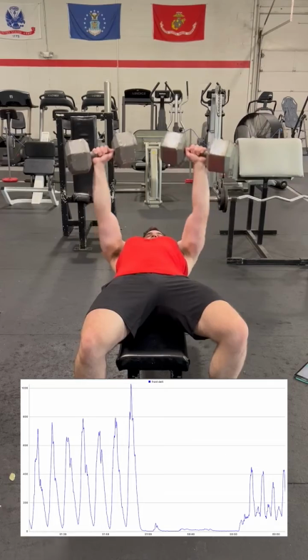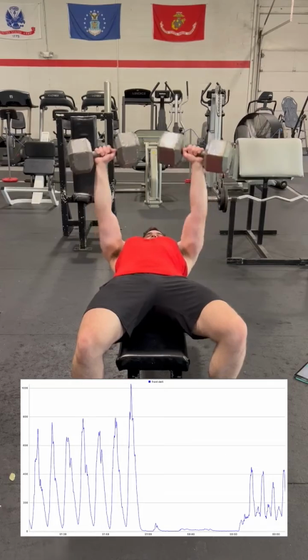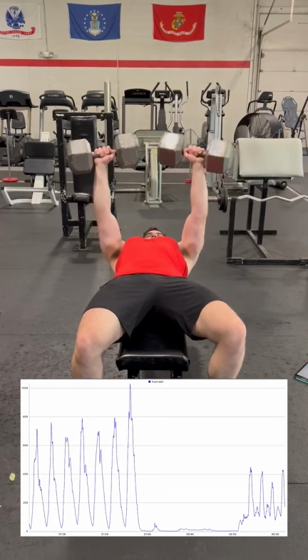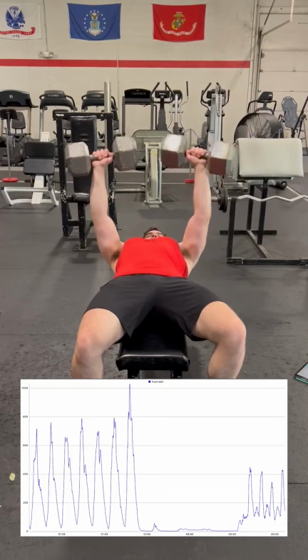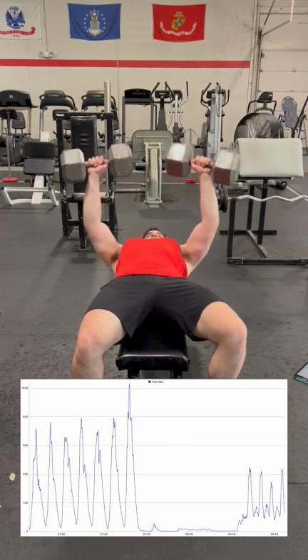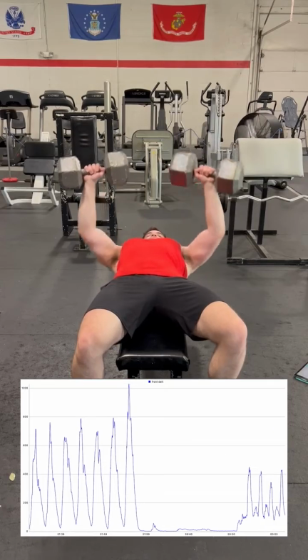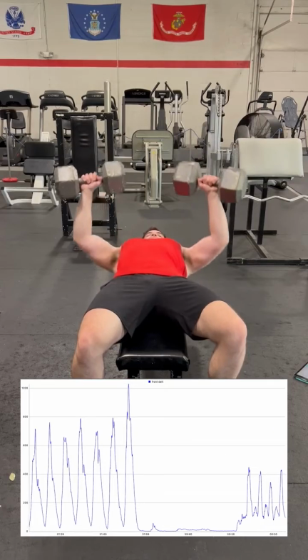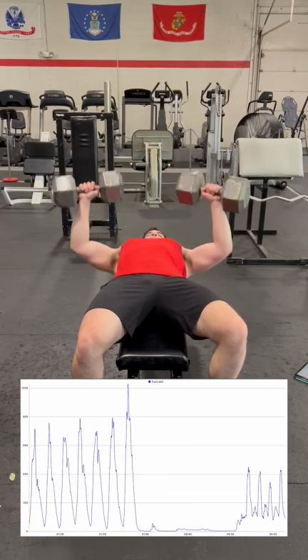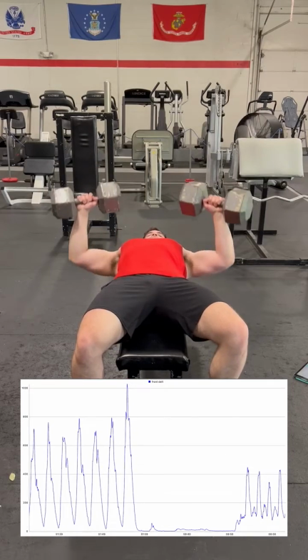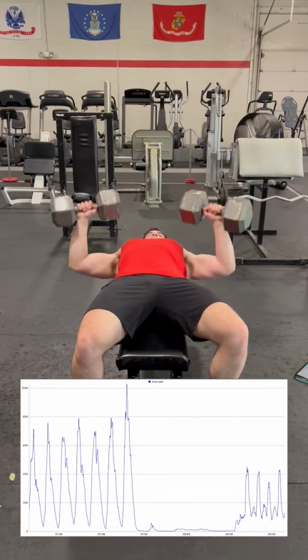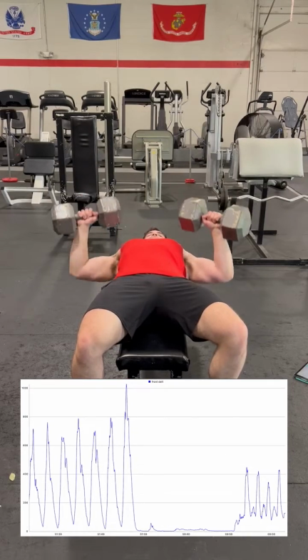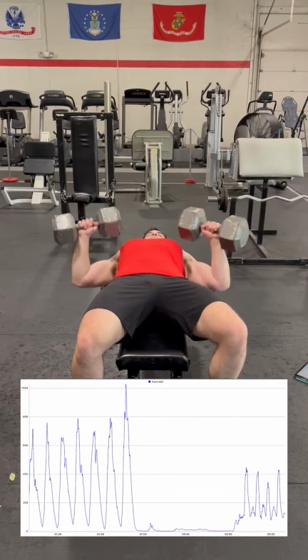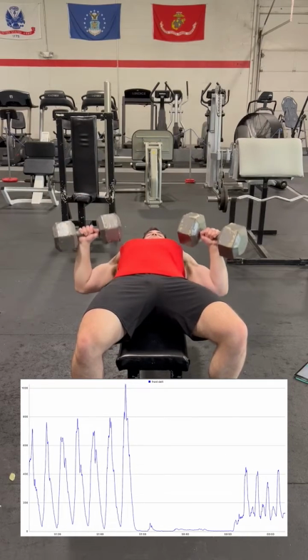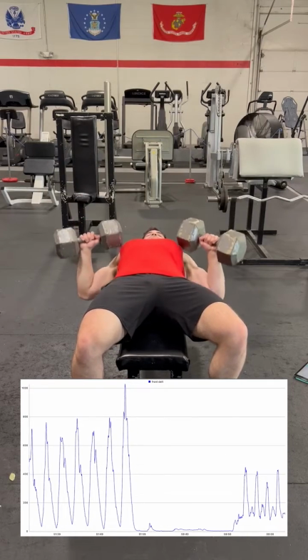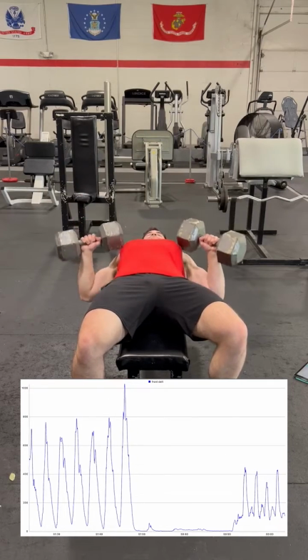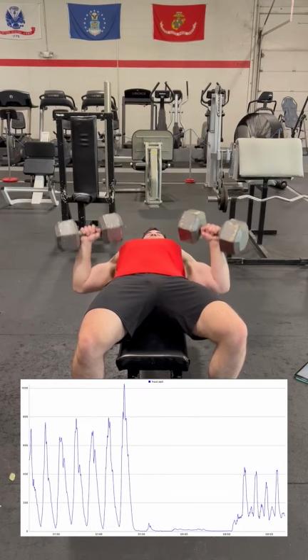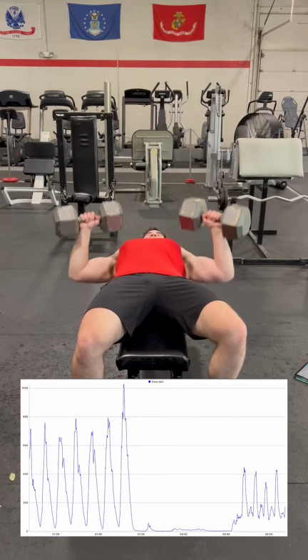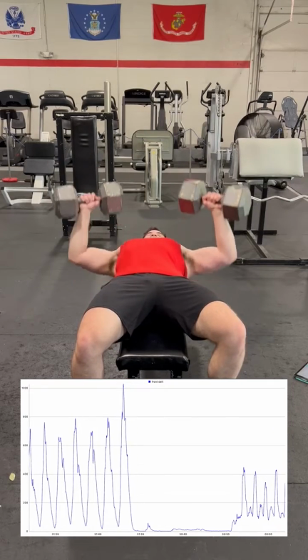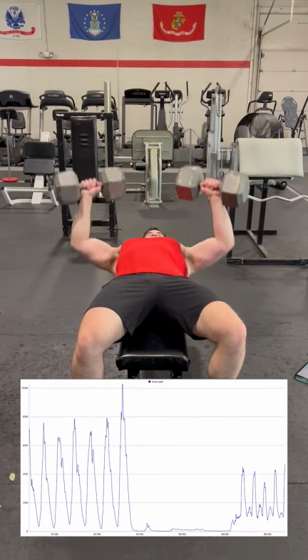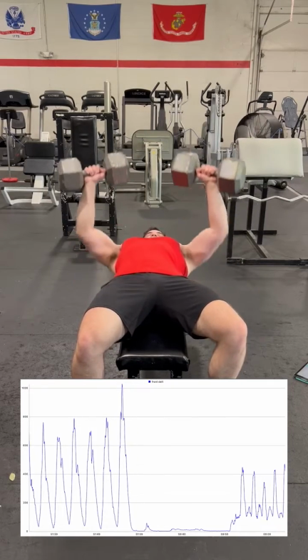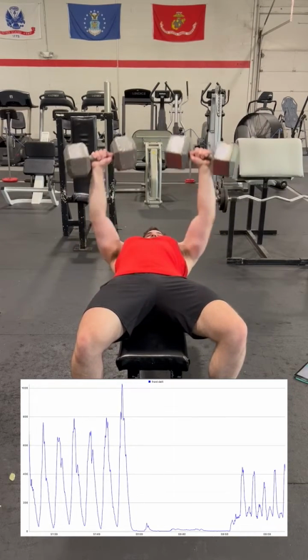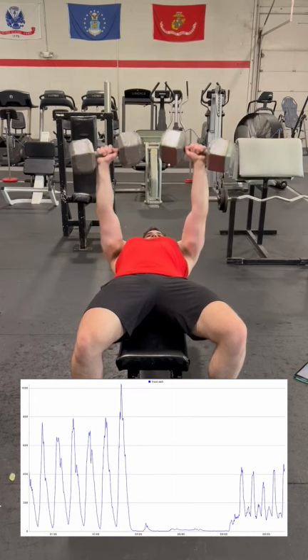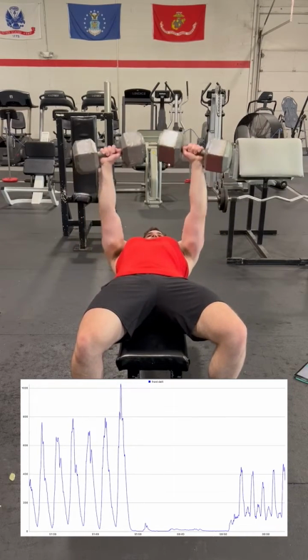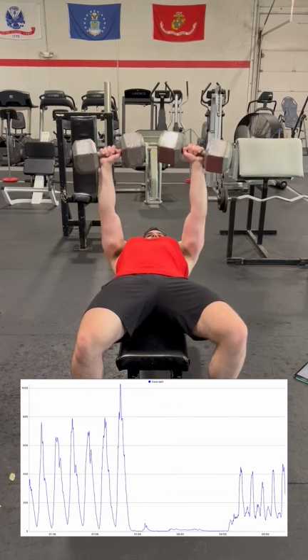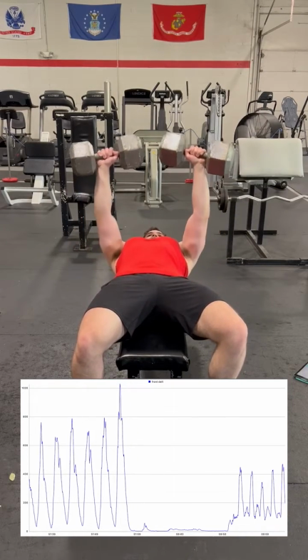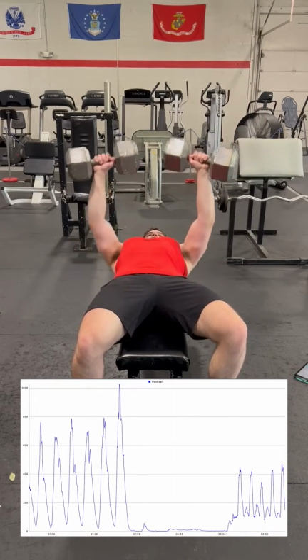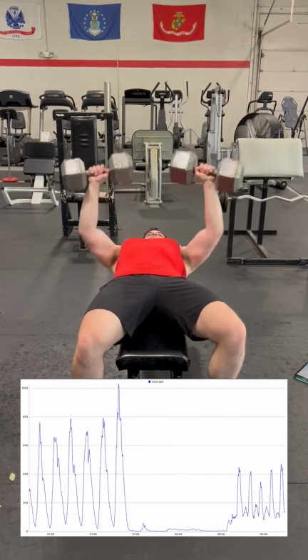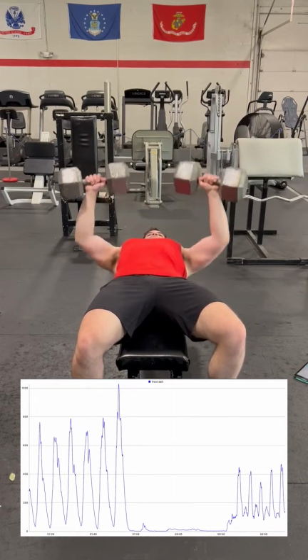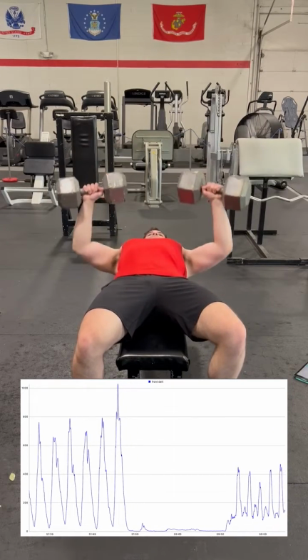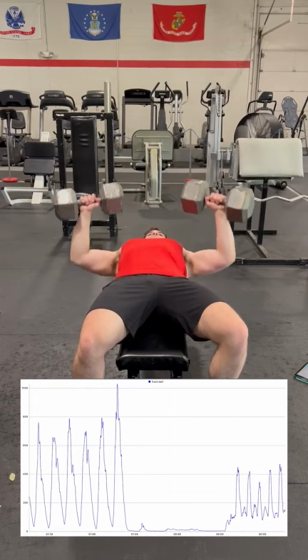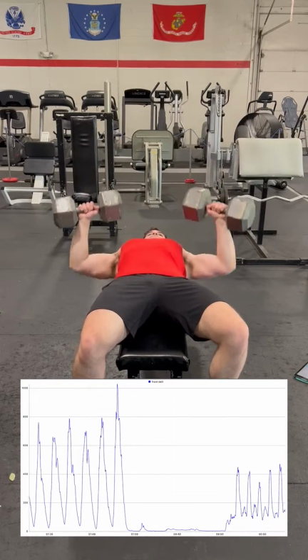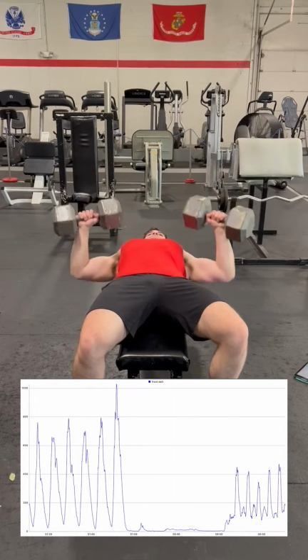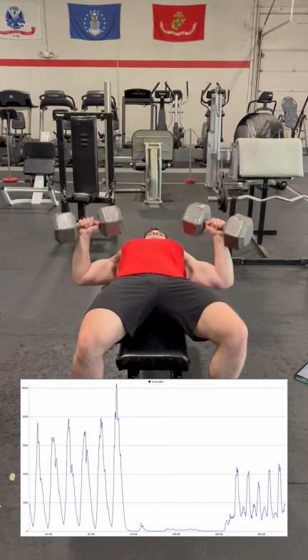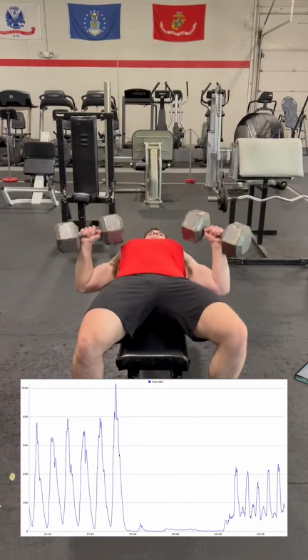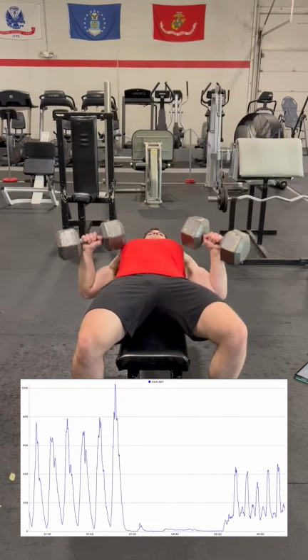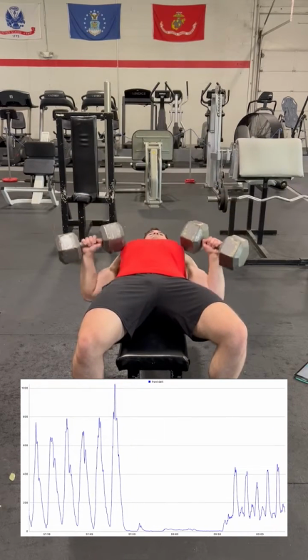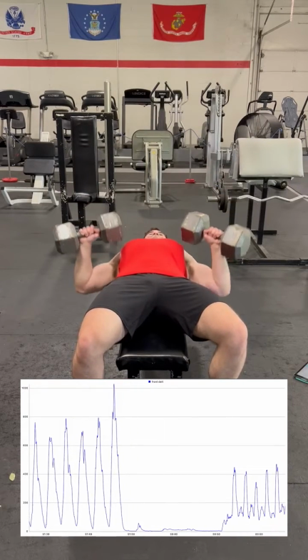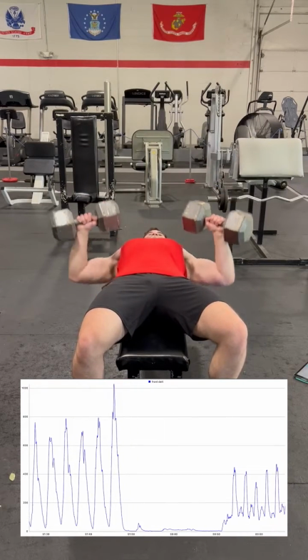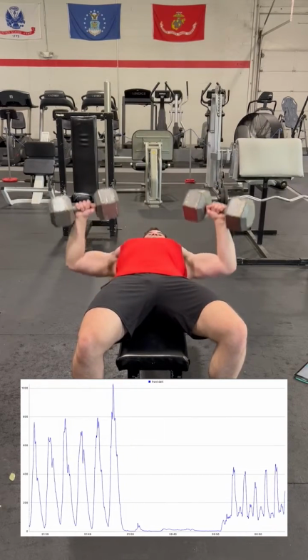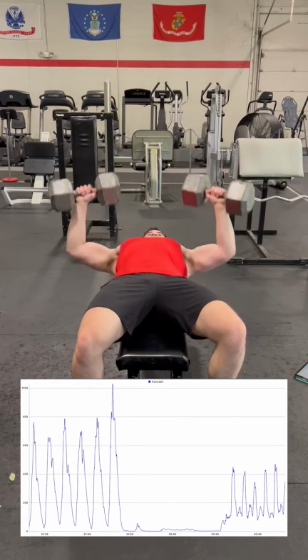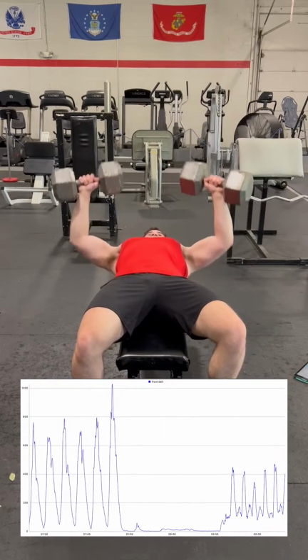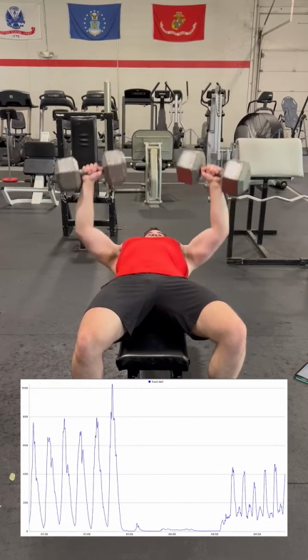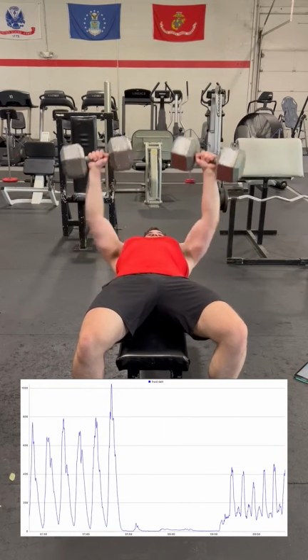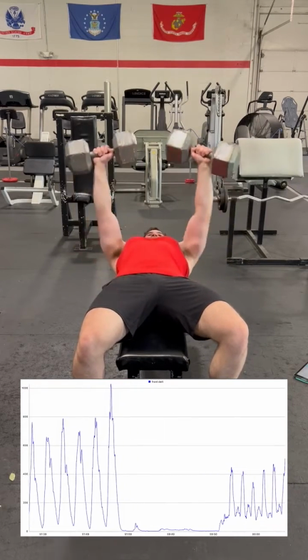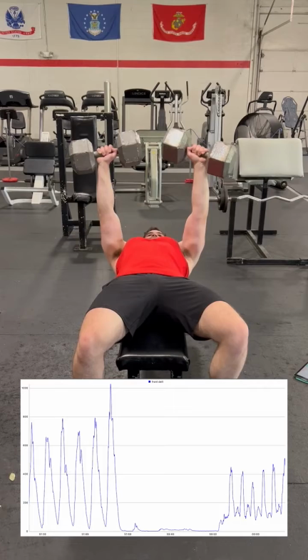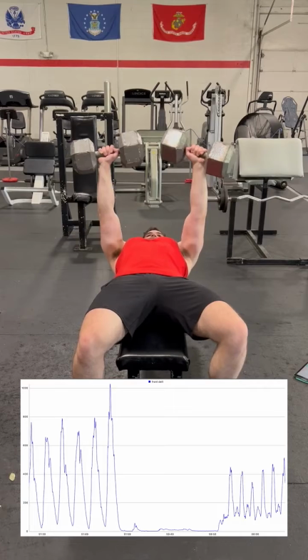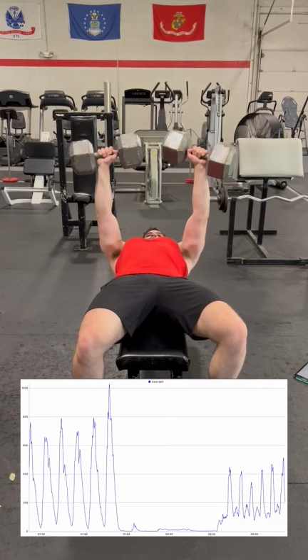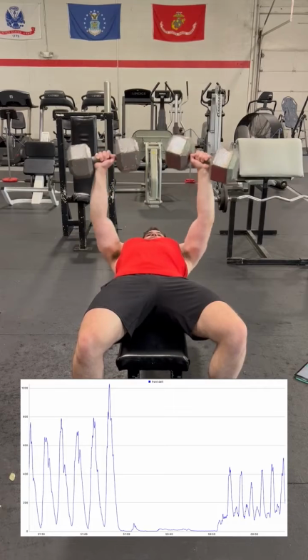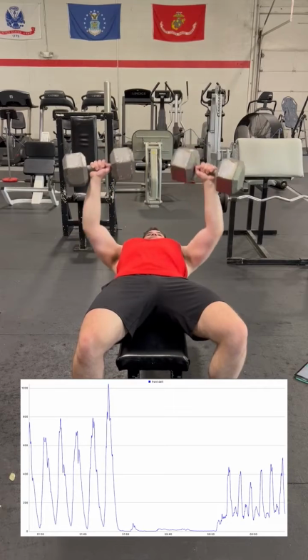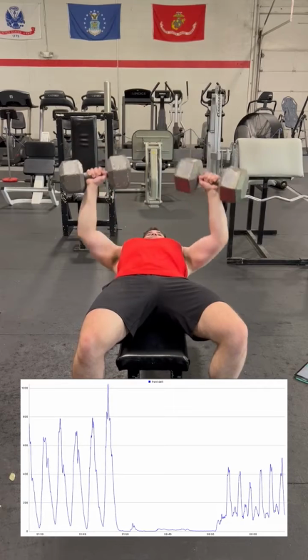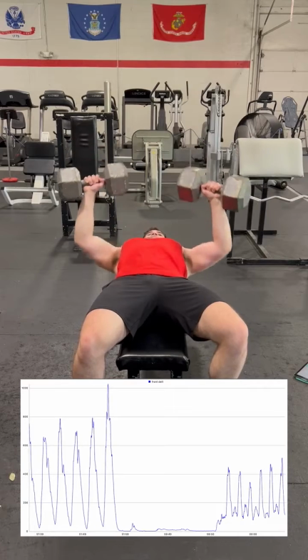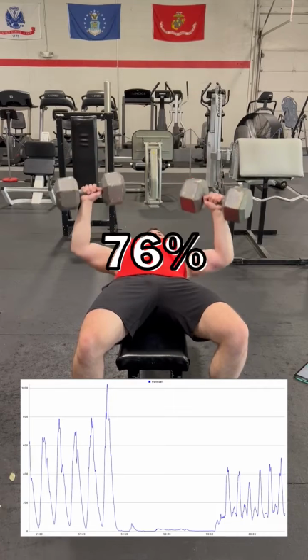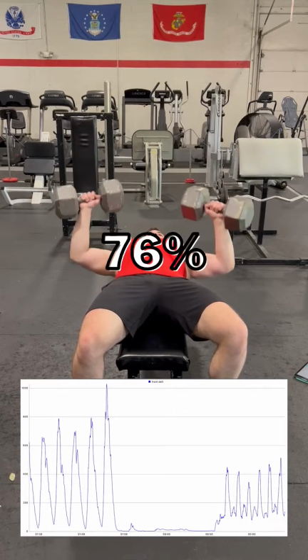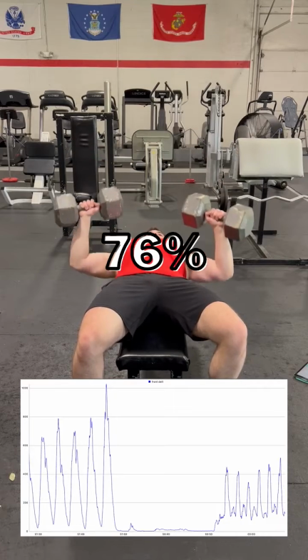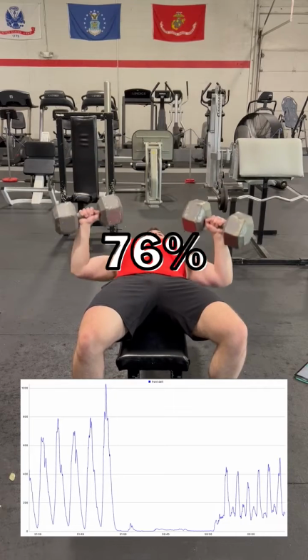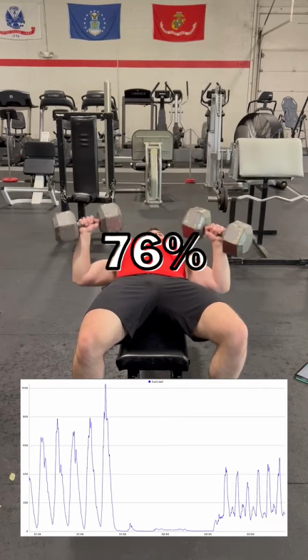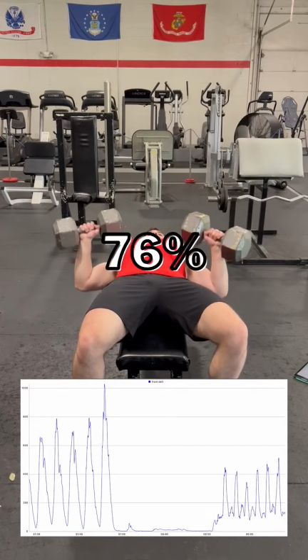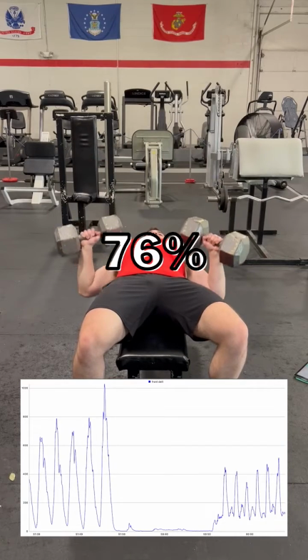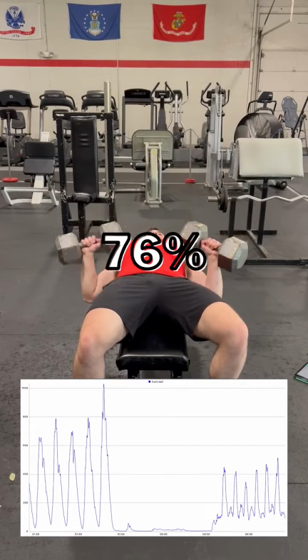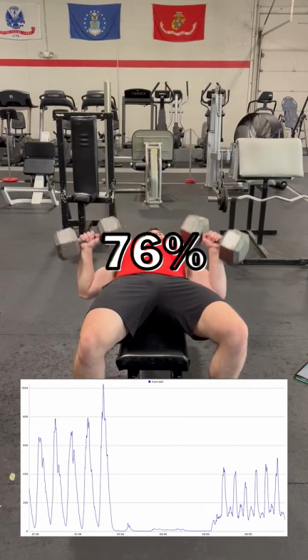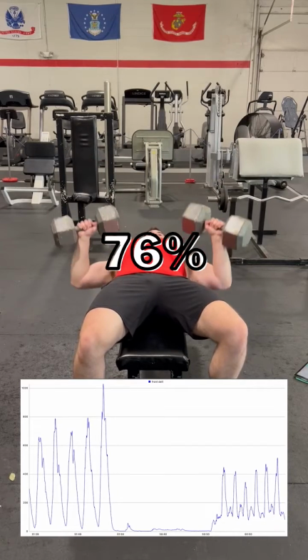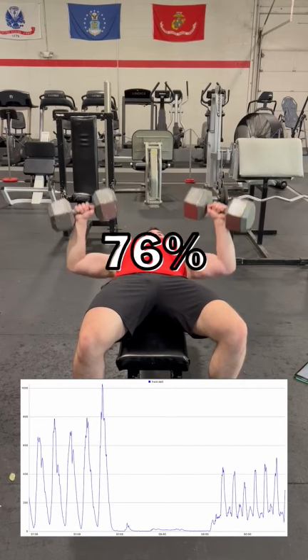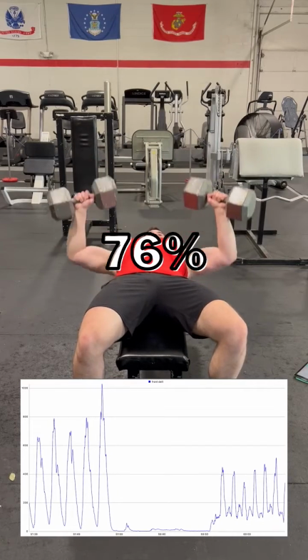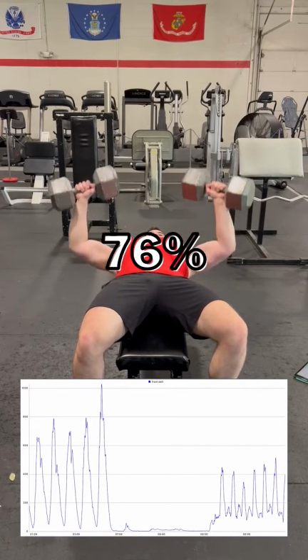Now we switch to pressing movements, with the first being a flat dumbbell bench press. This results in a substantially lower 76% MVC reading.